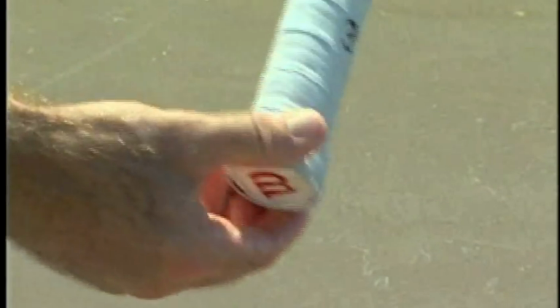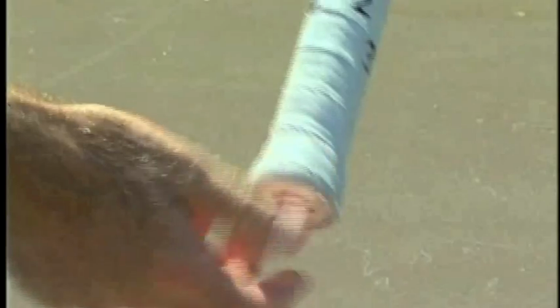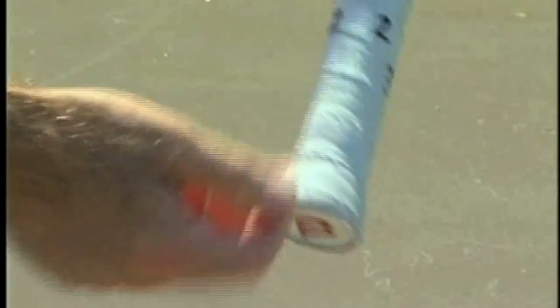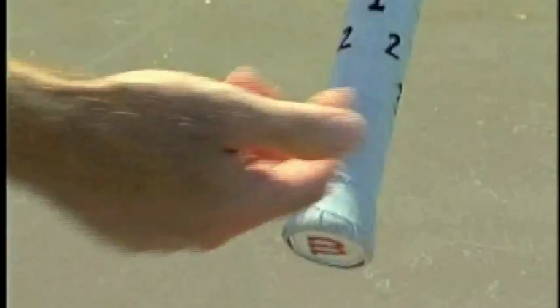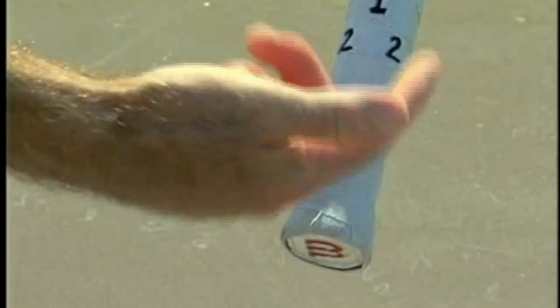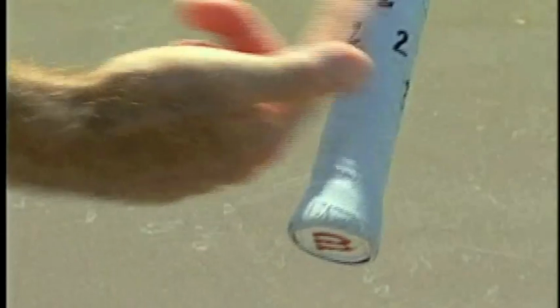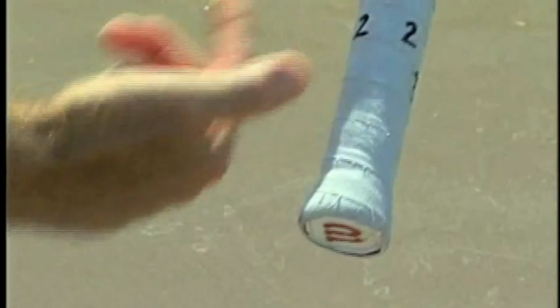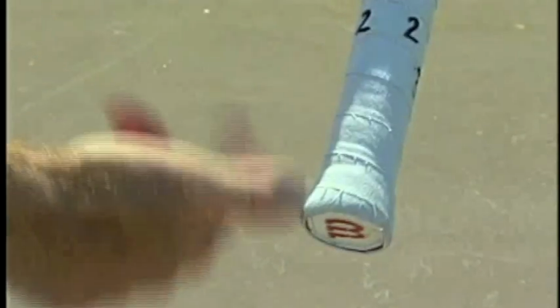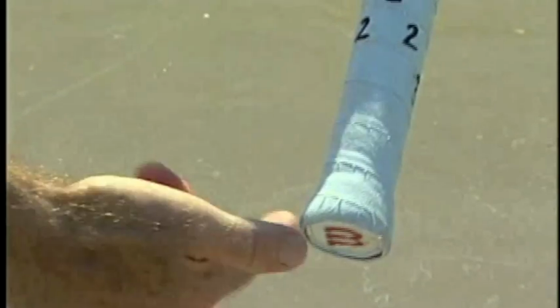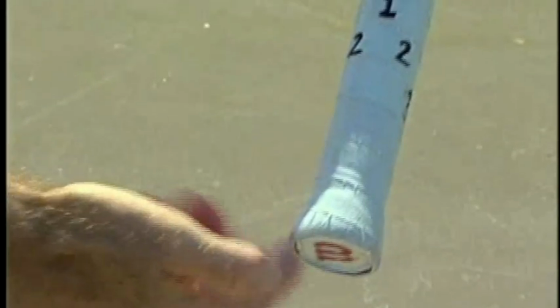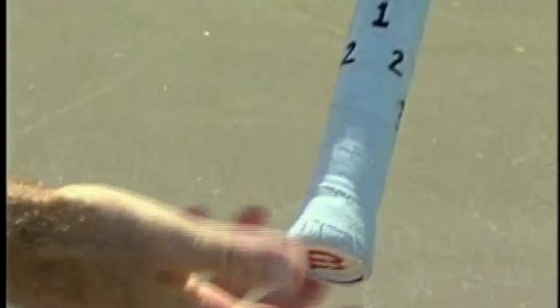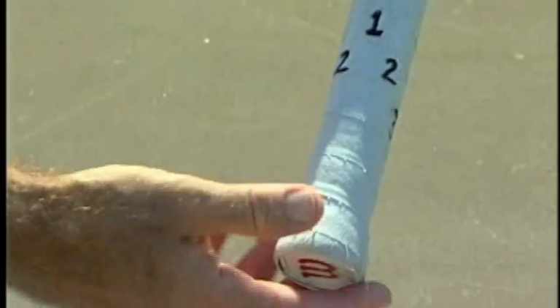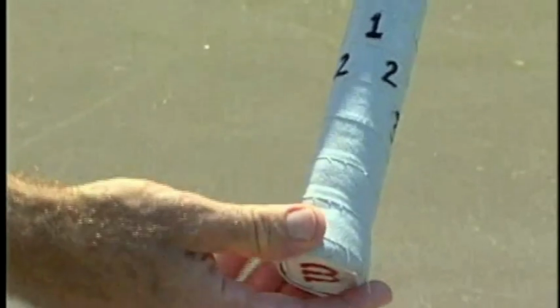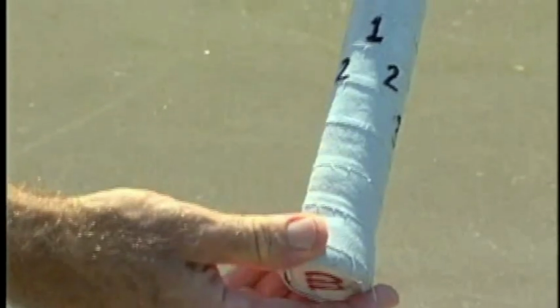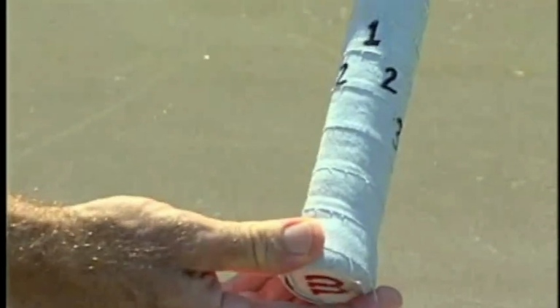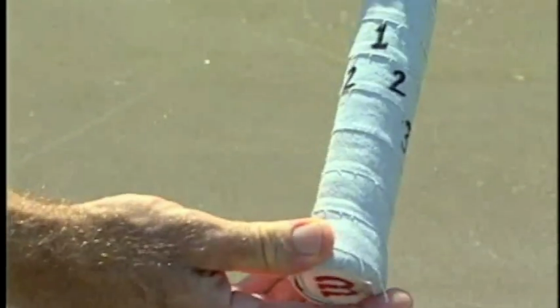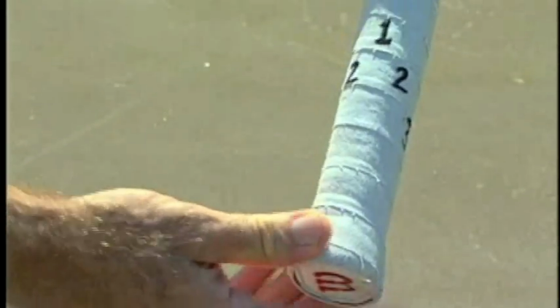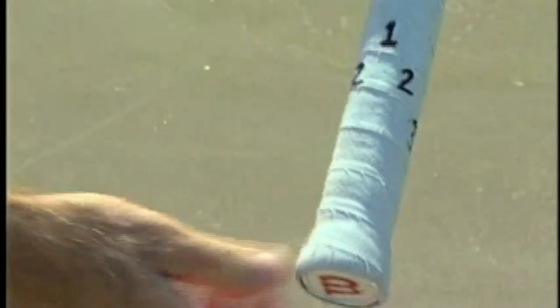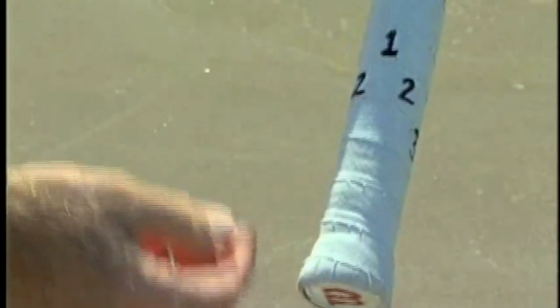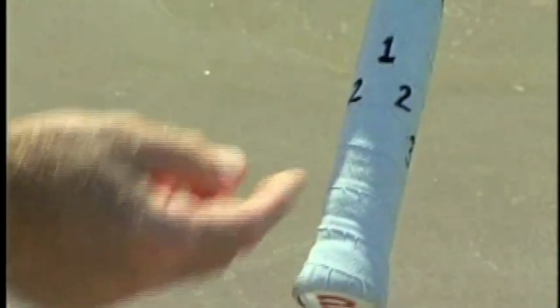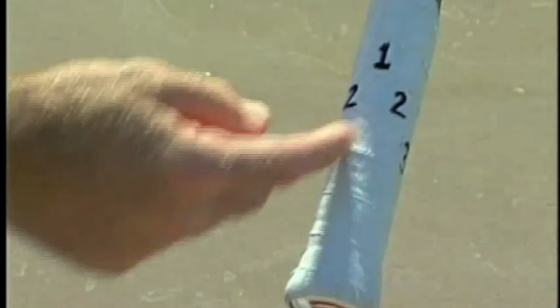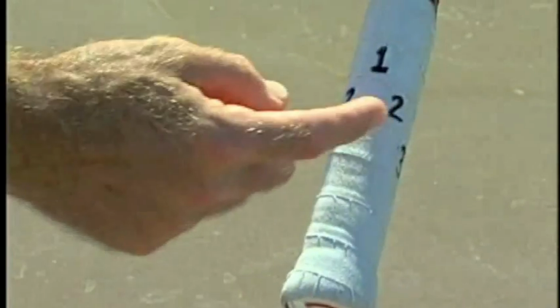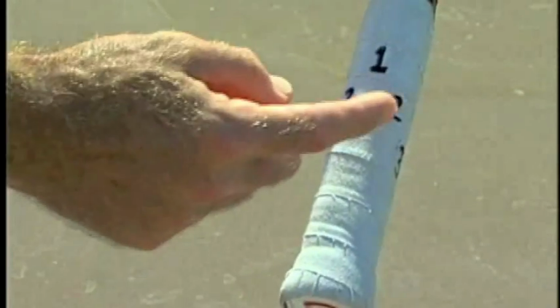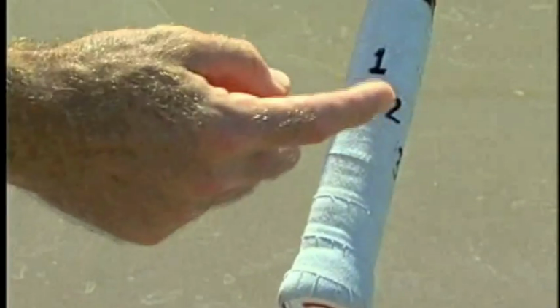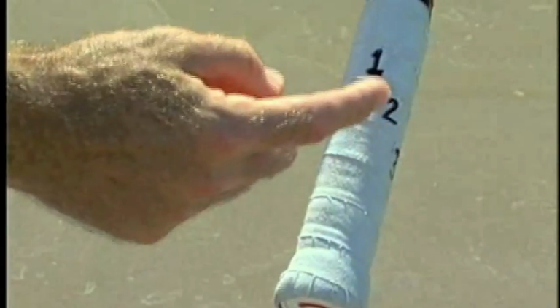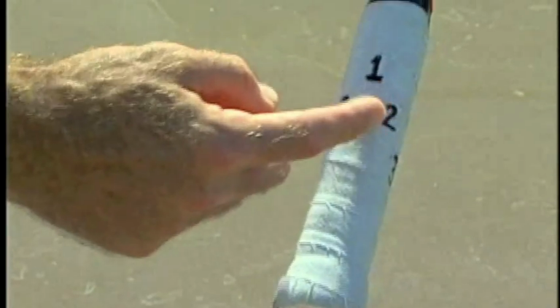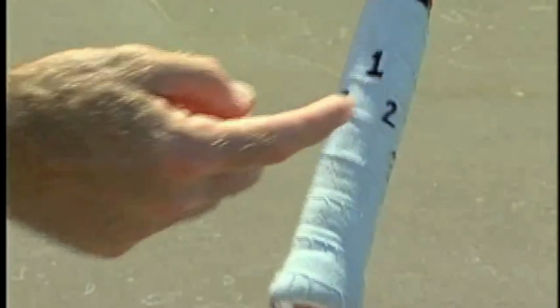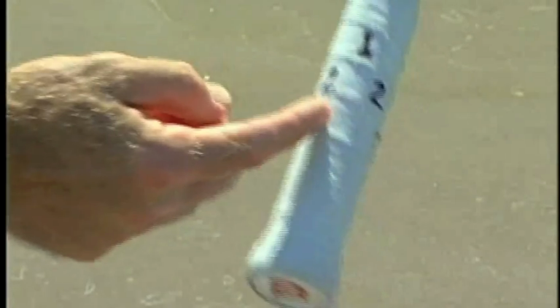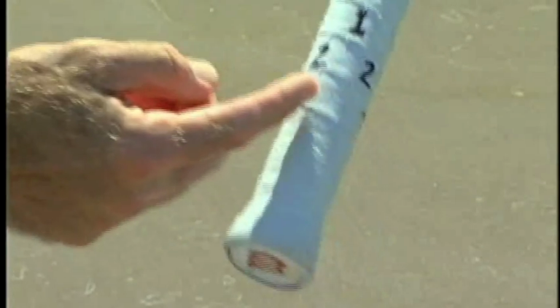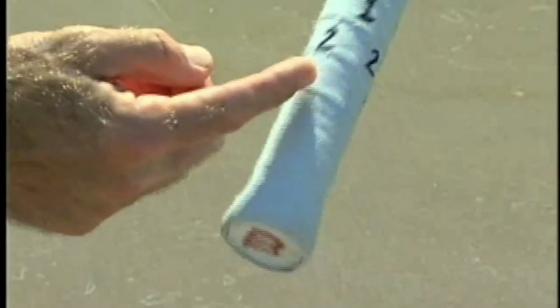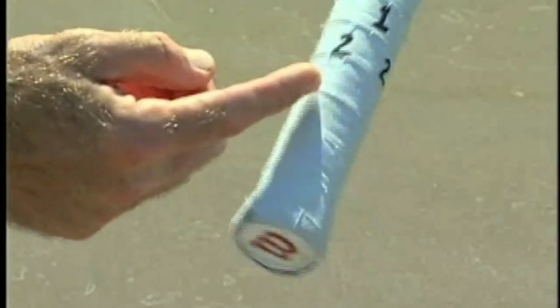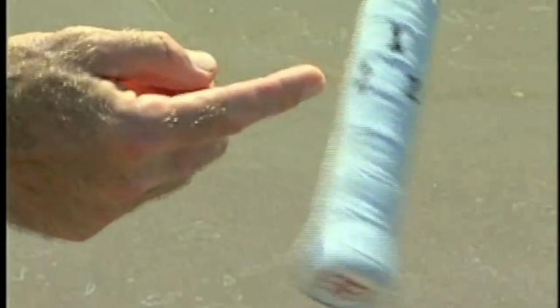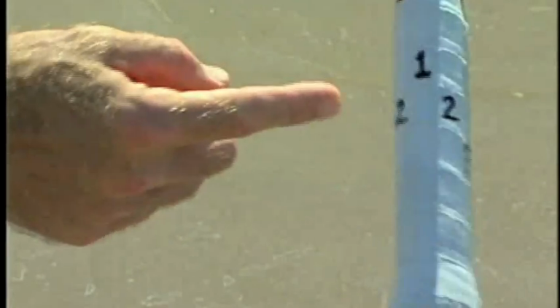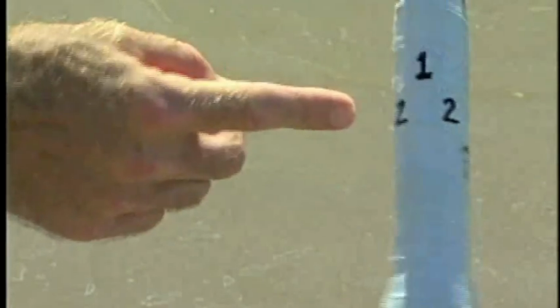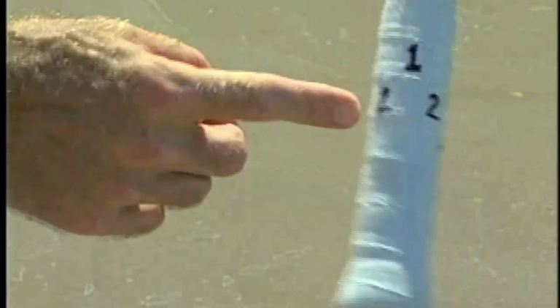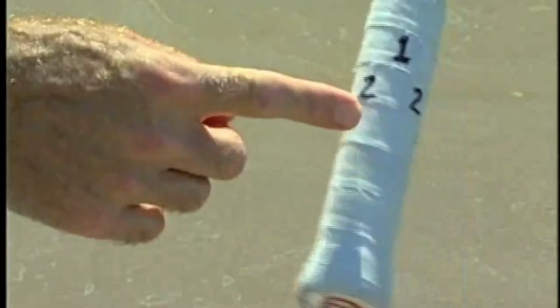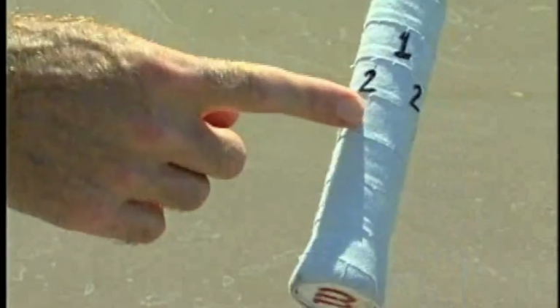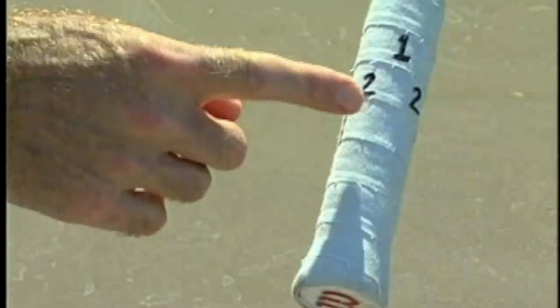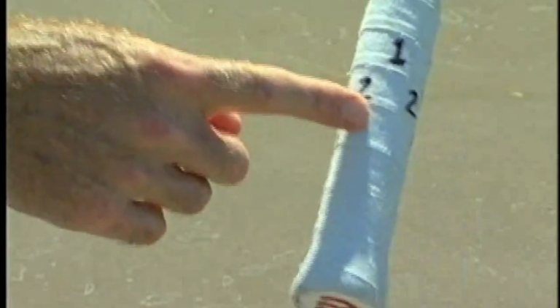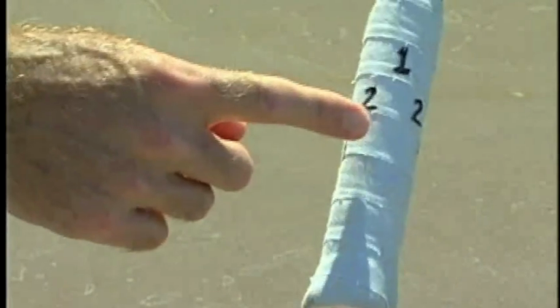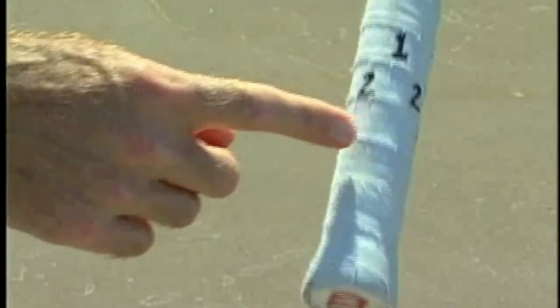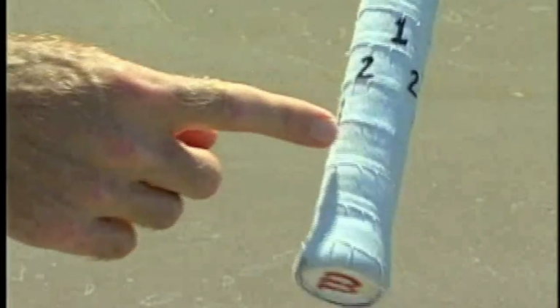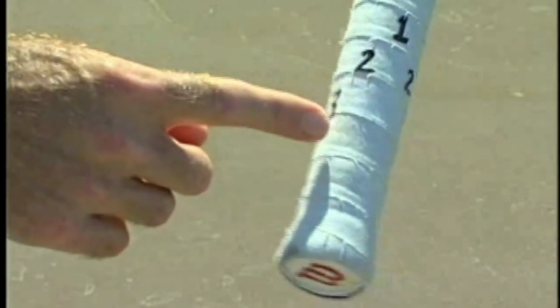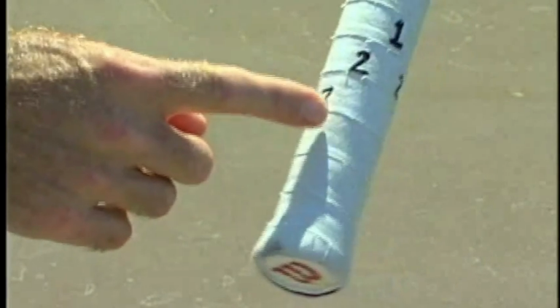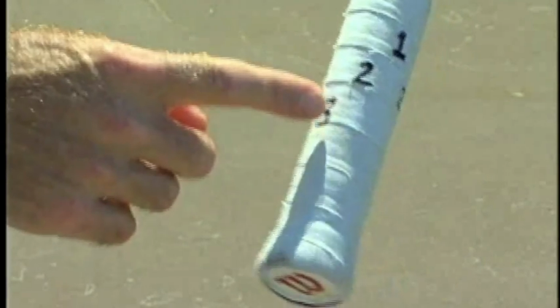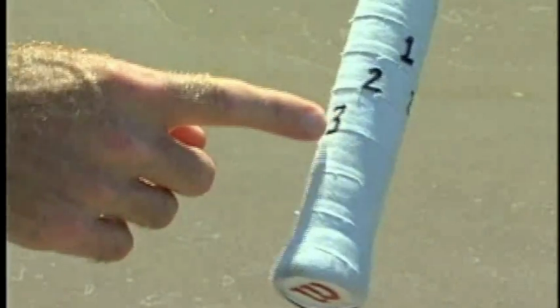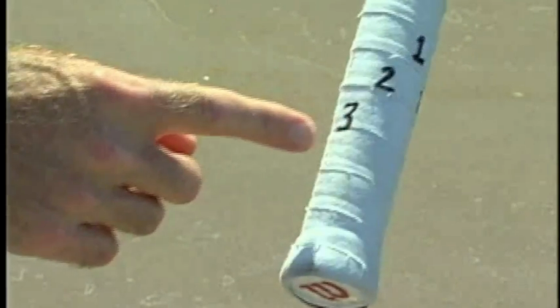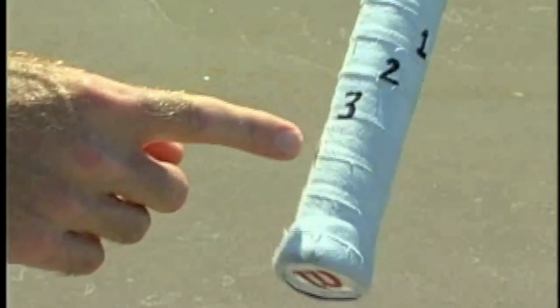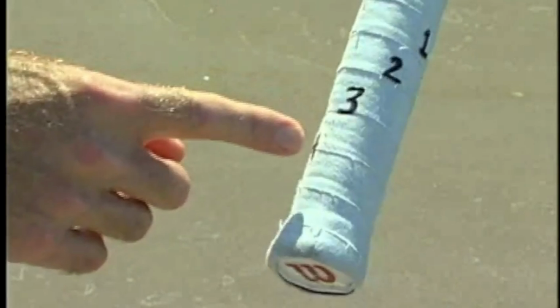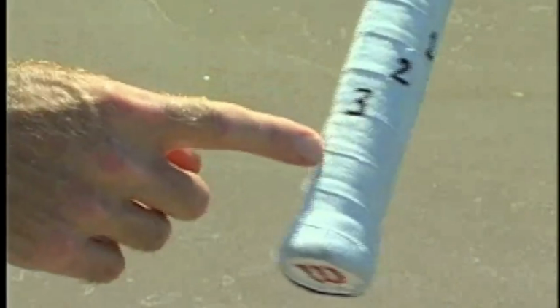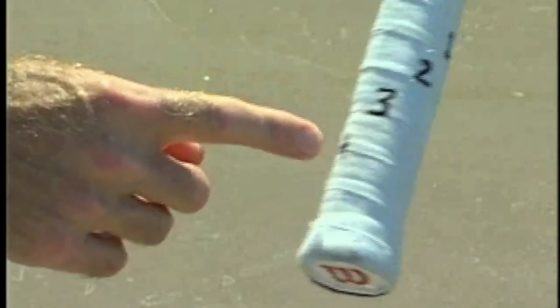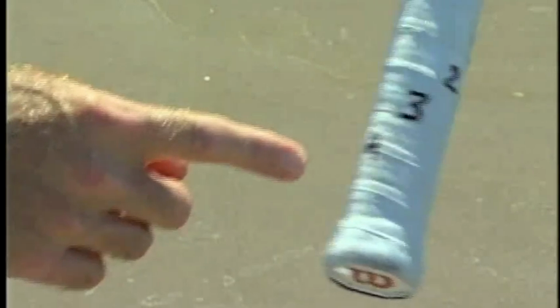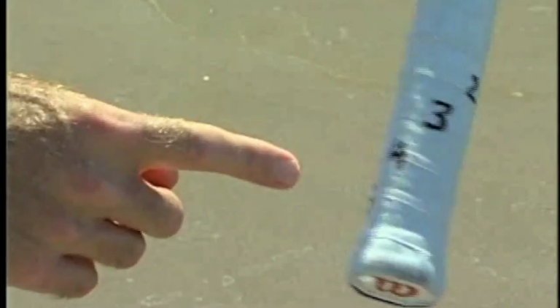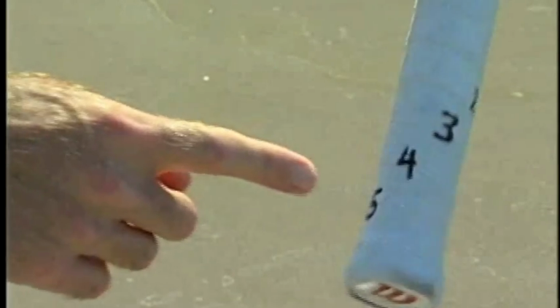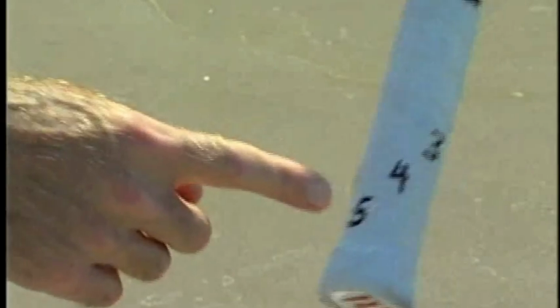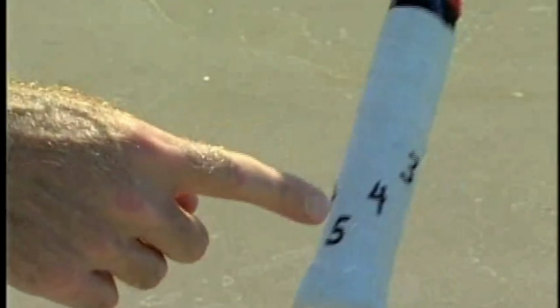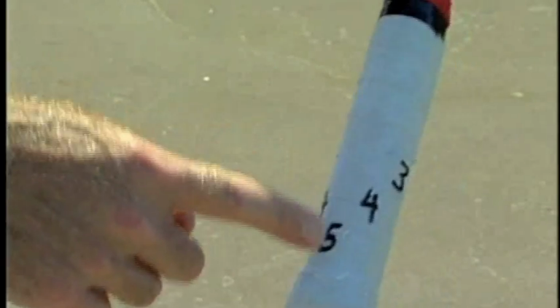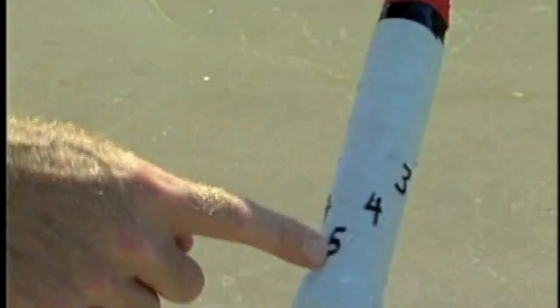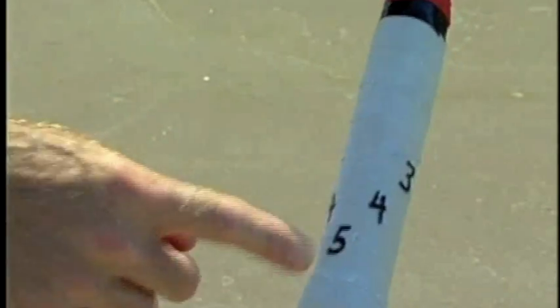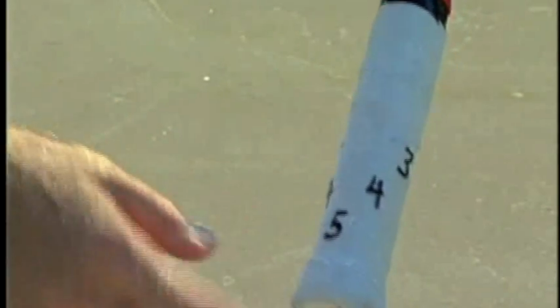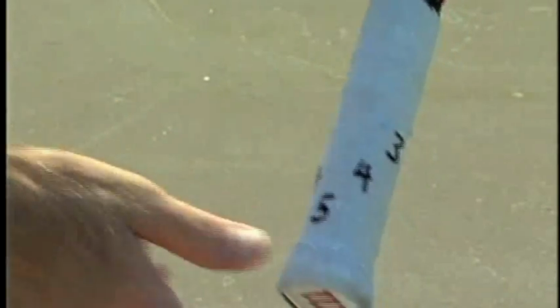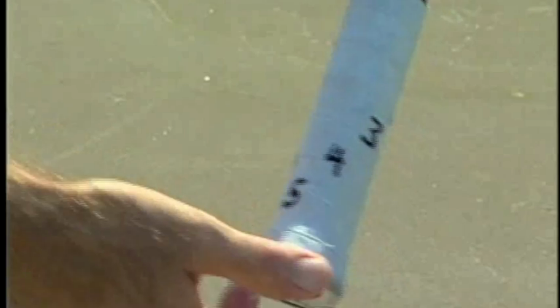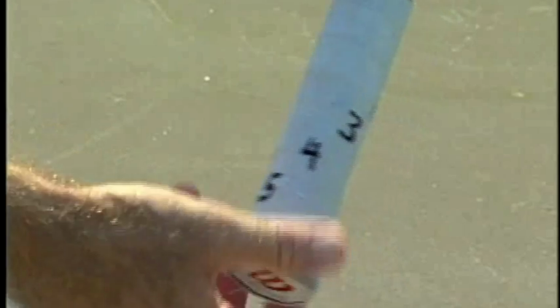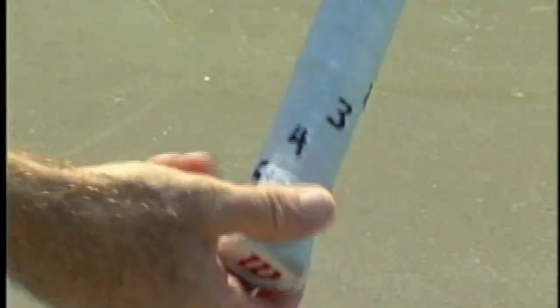Same thing for a left-hander going the other way: one on top, two, three, four, and five on the bottom.